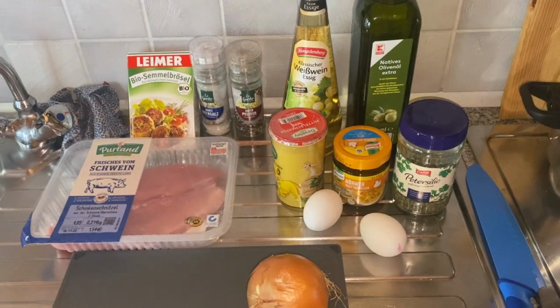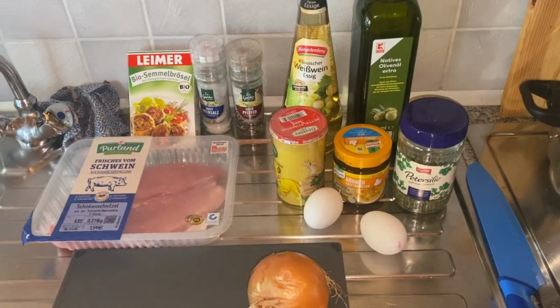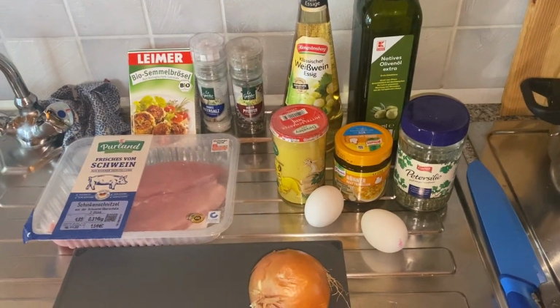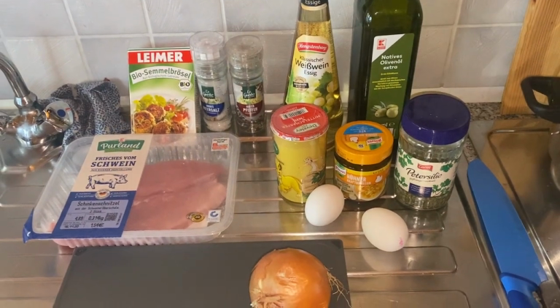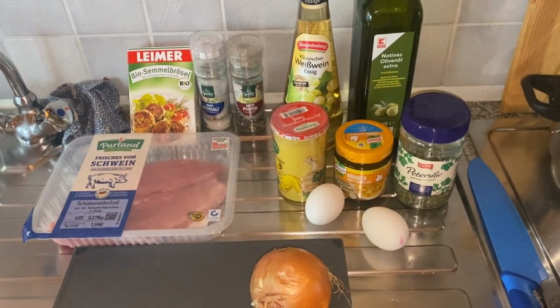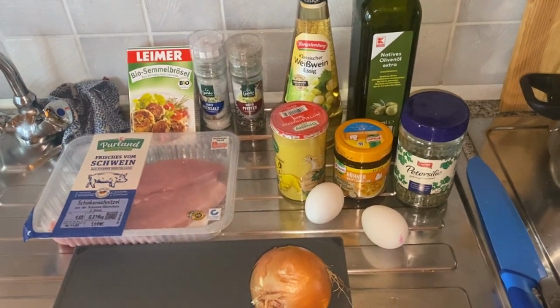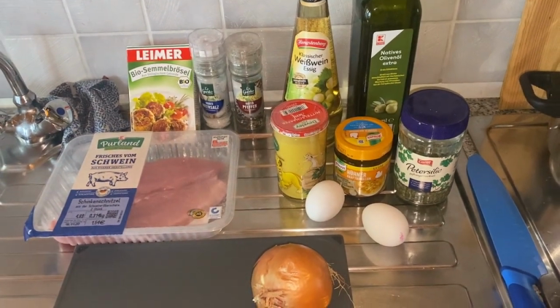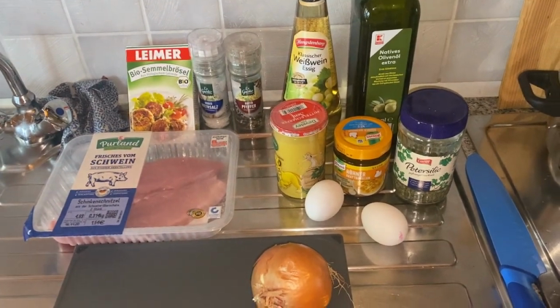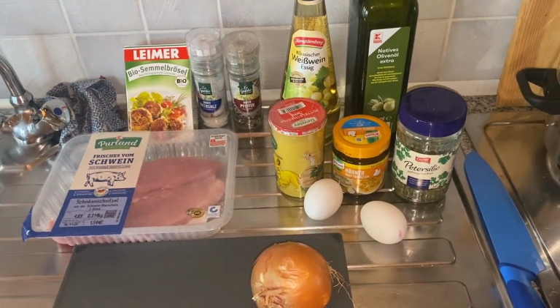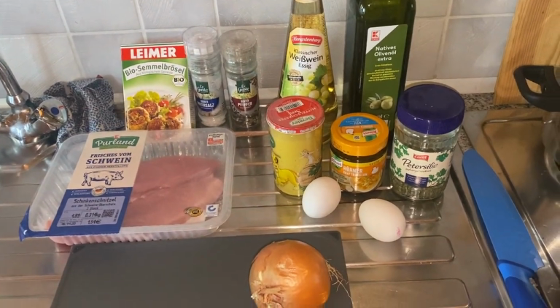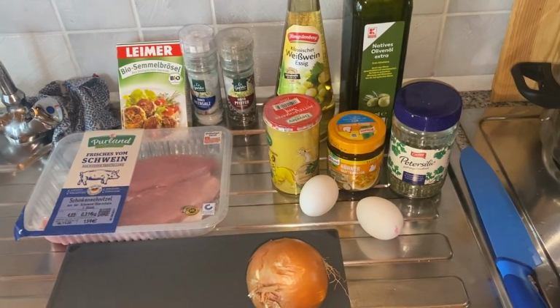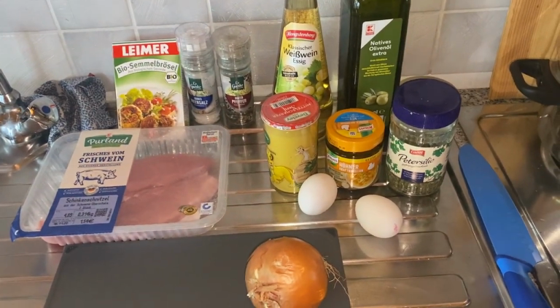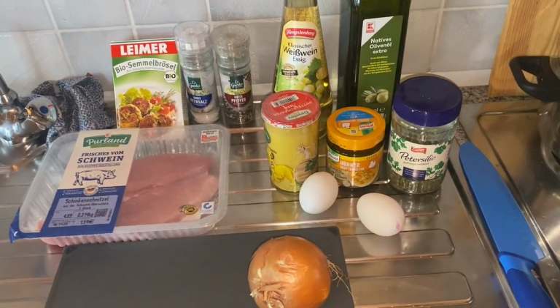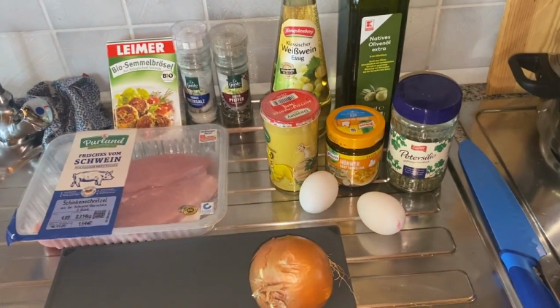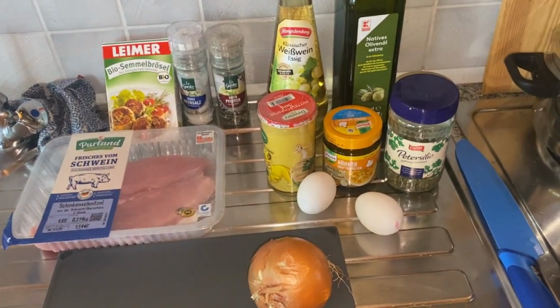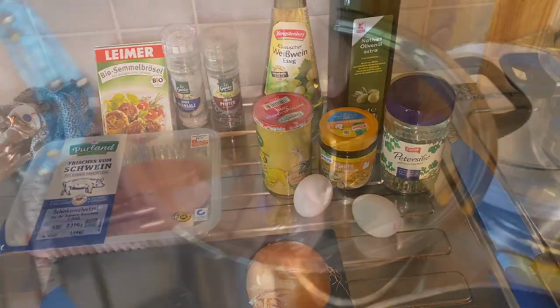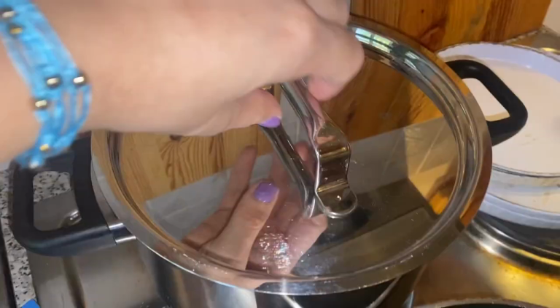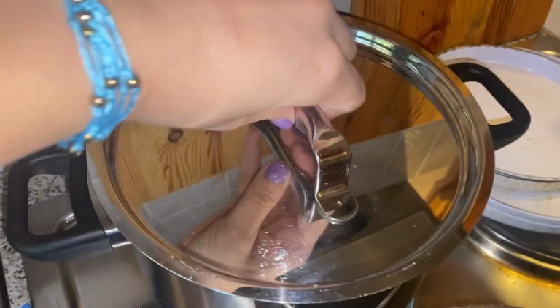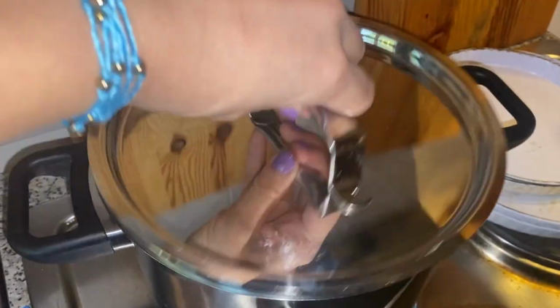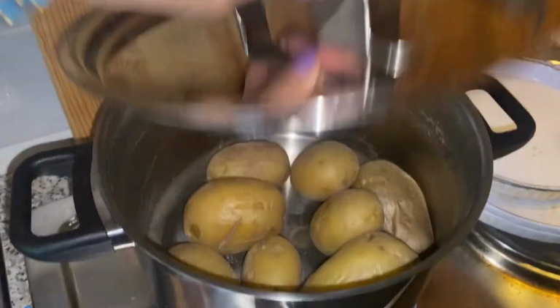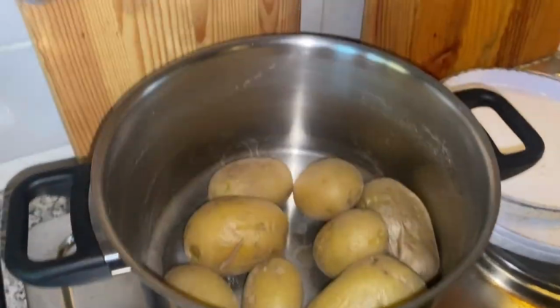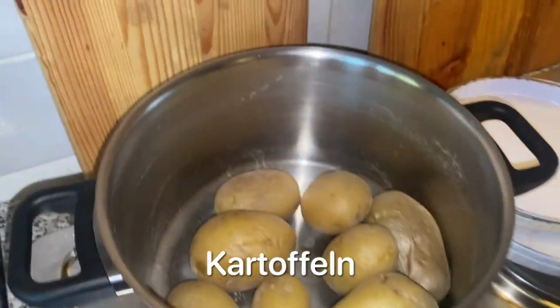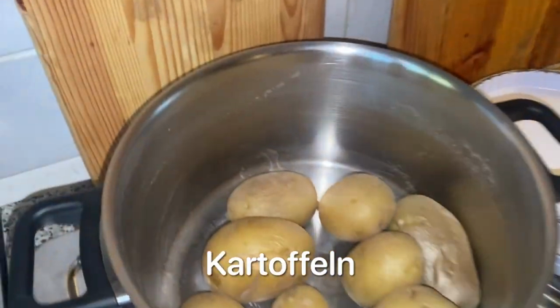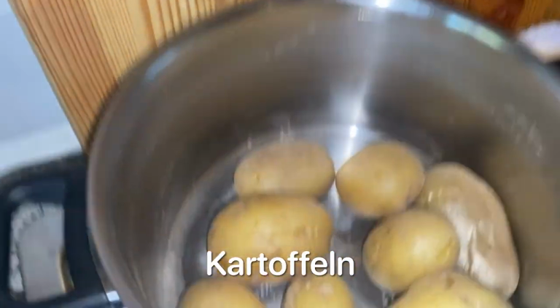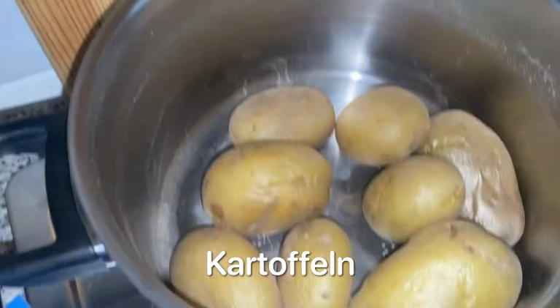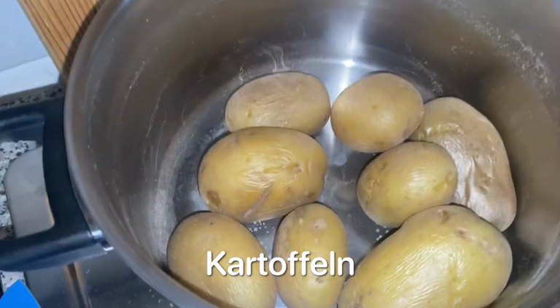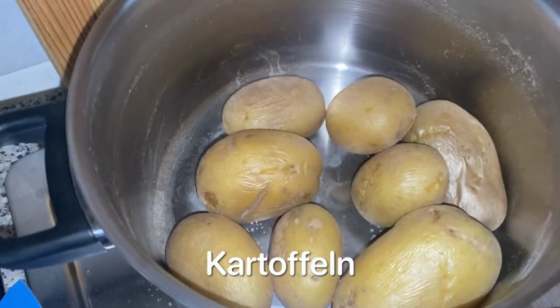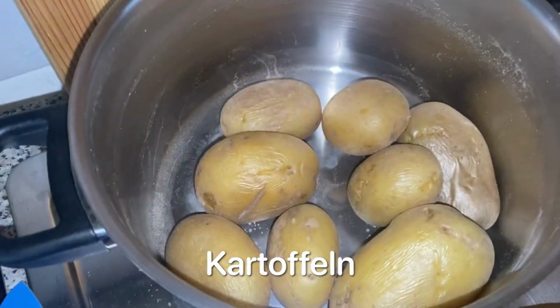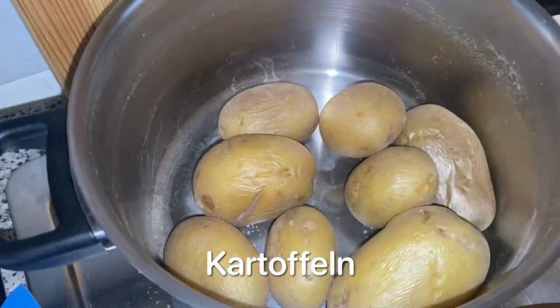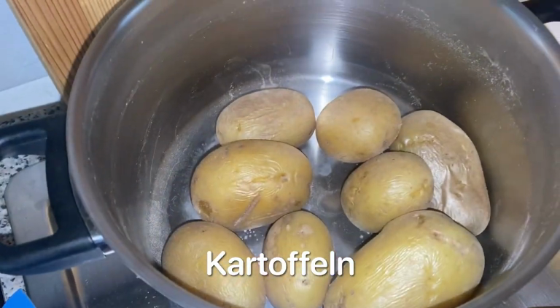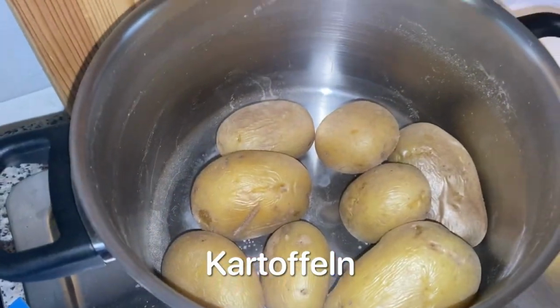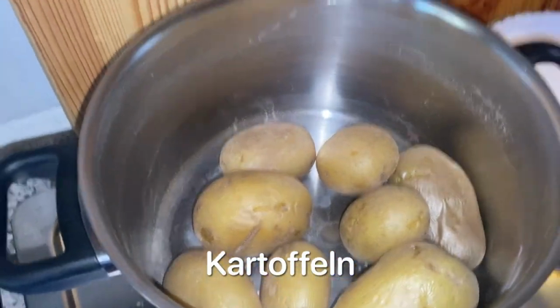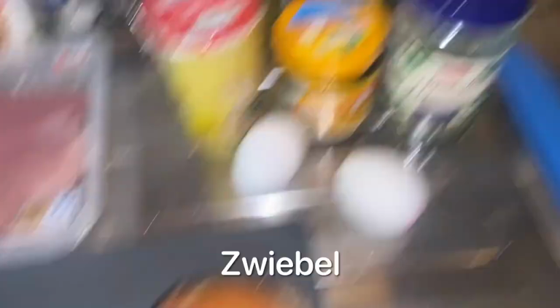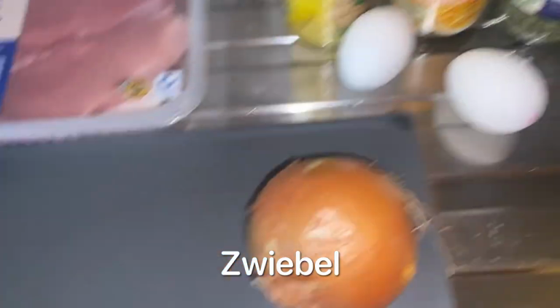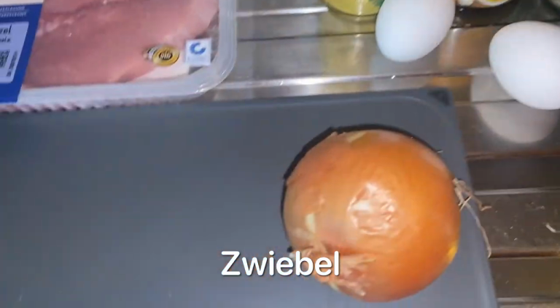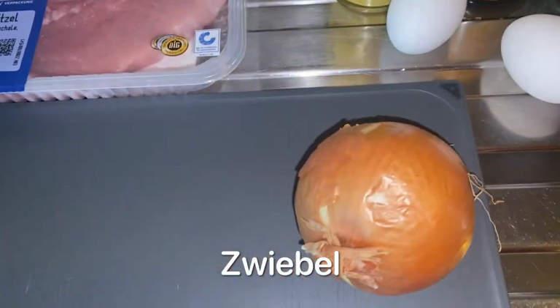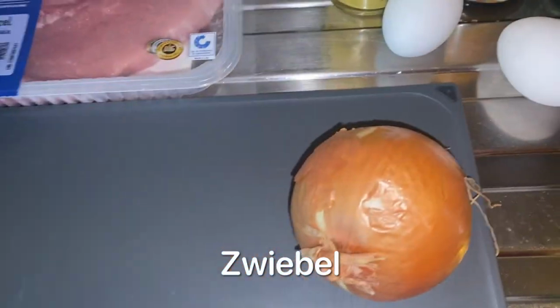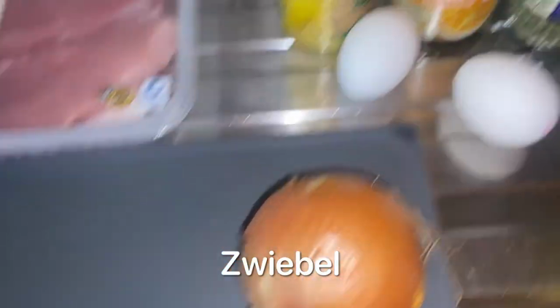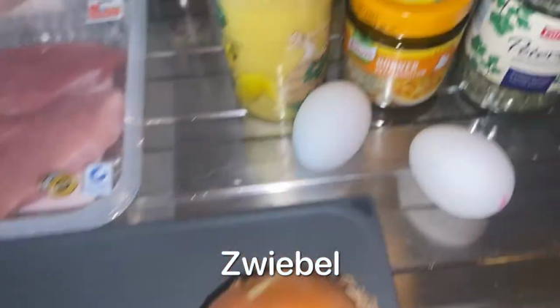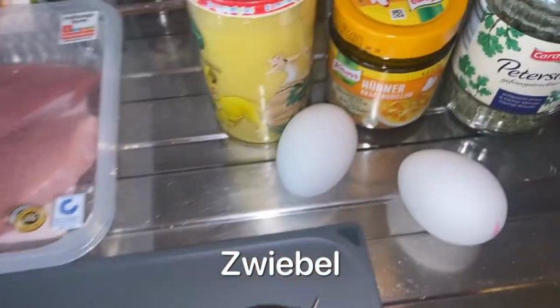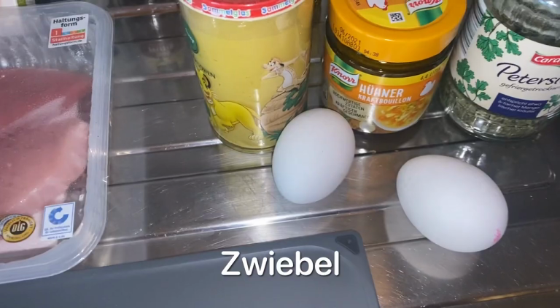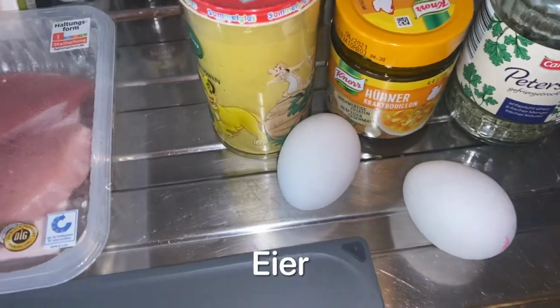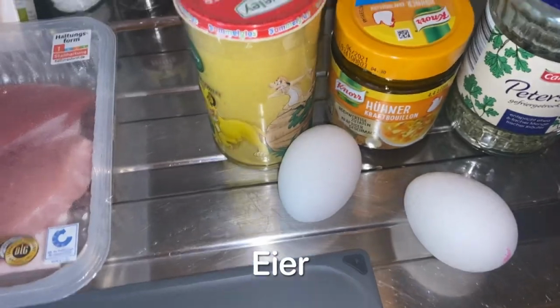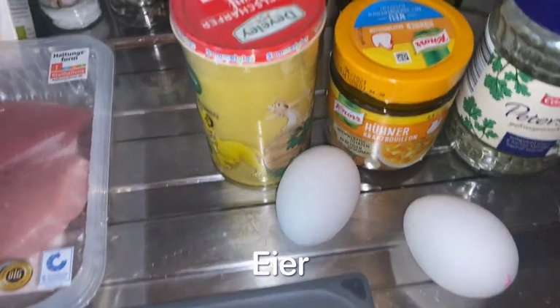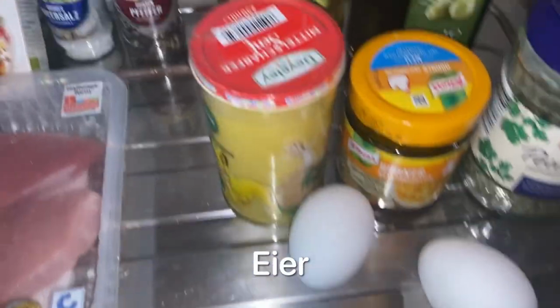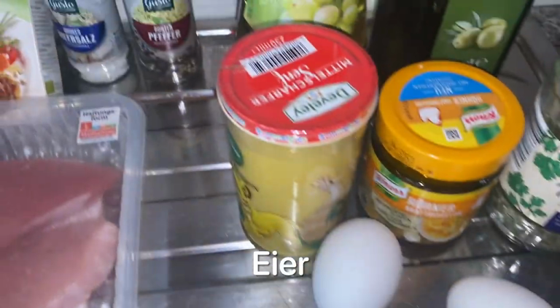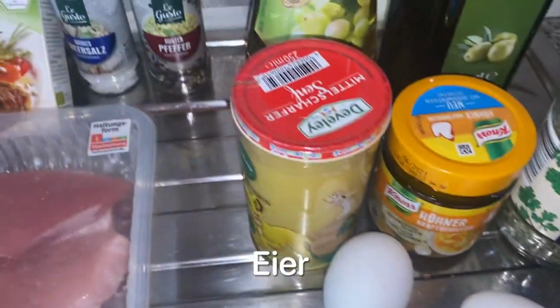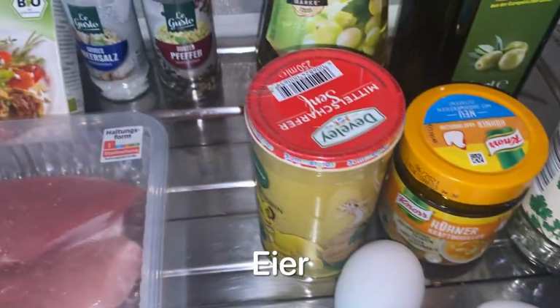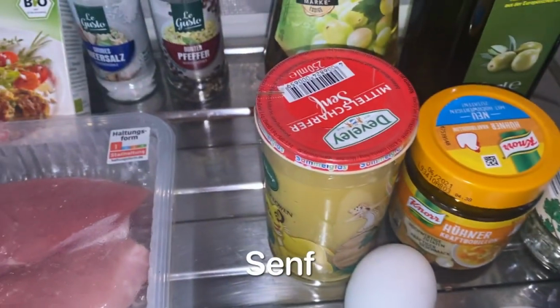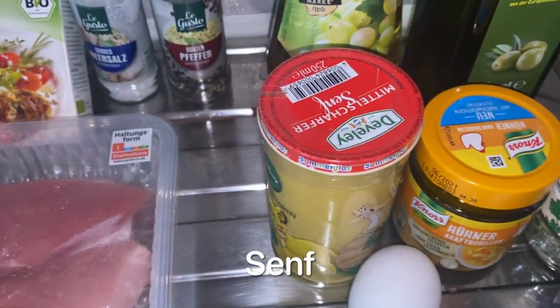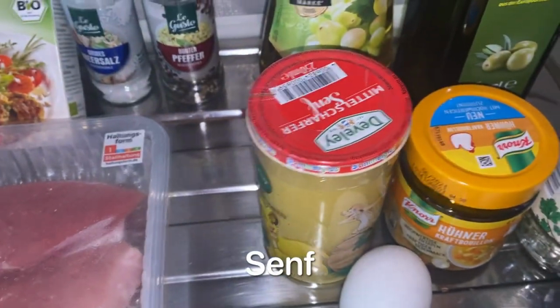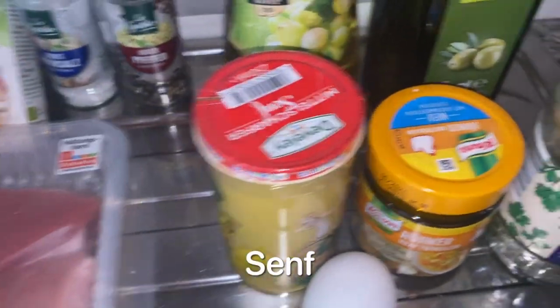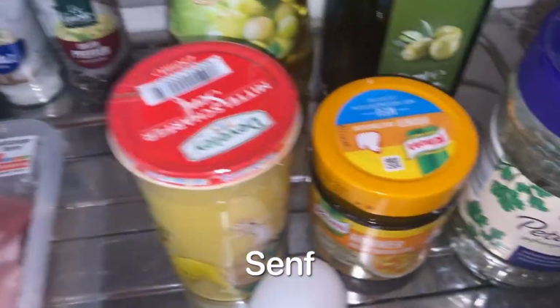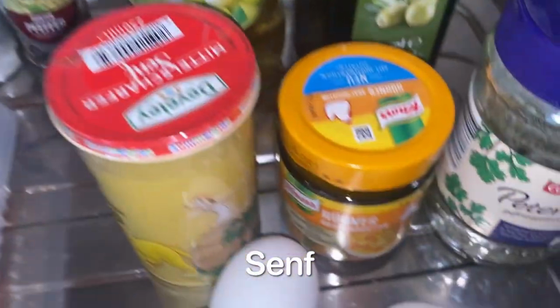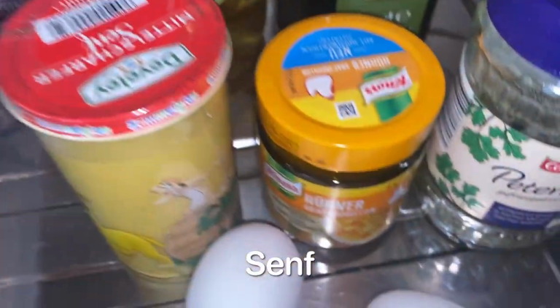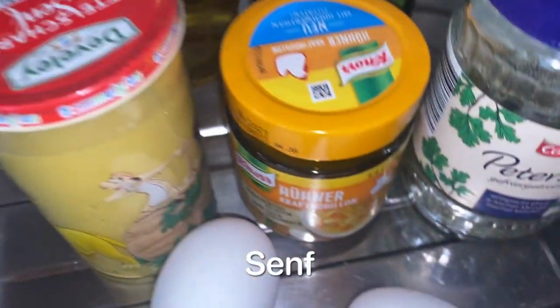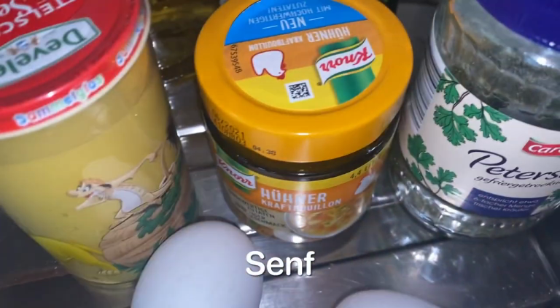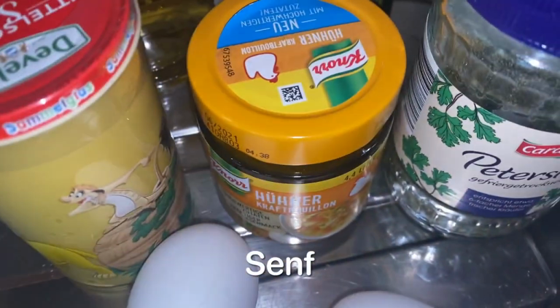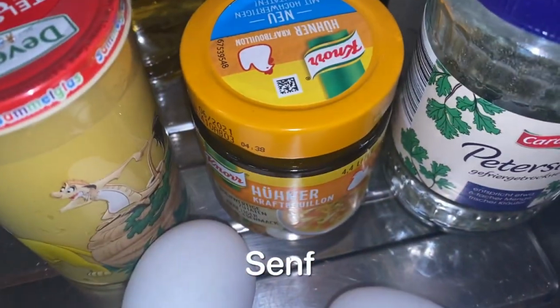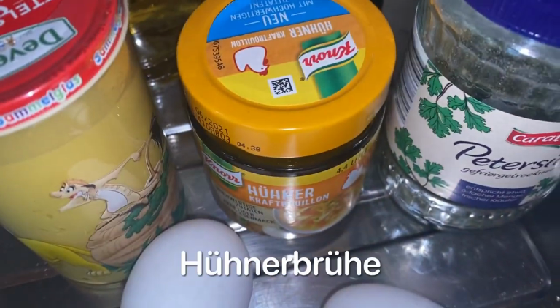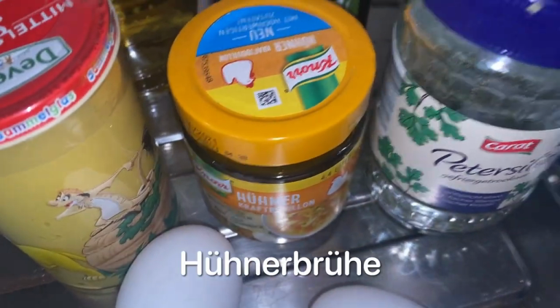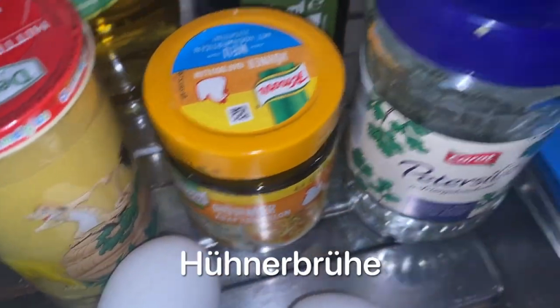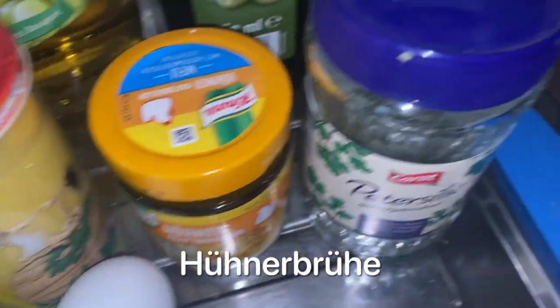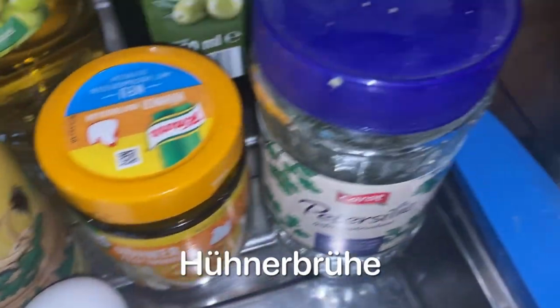So here are all the ingredients. I already boiled the potatoes. We have an onion, two eggs, mustard, chicken broth,